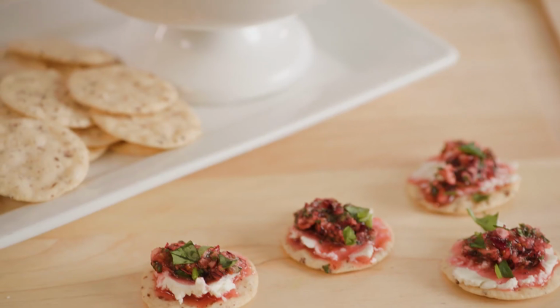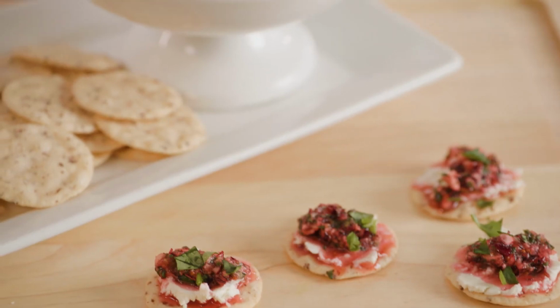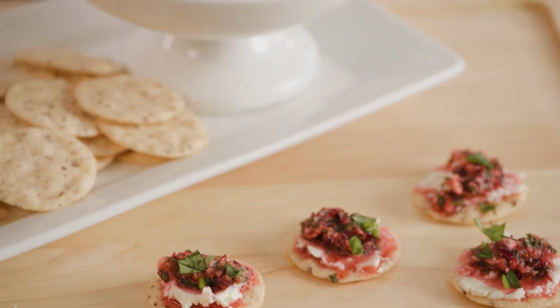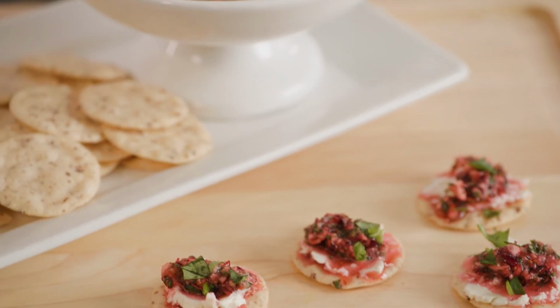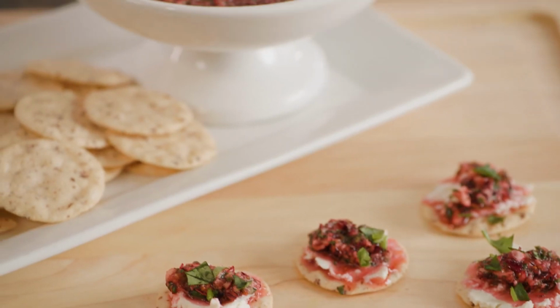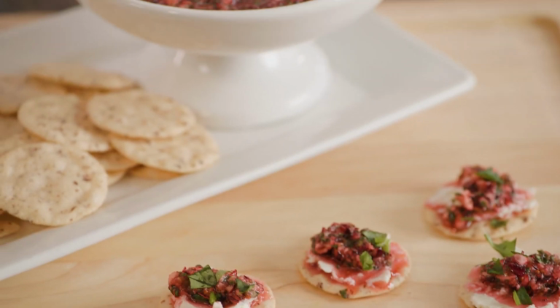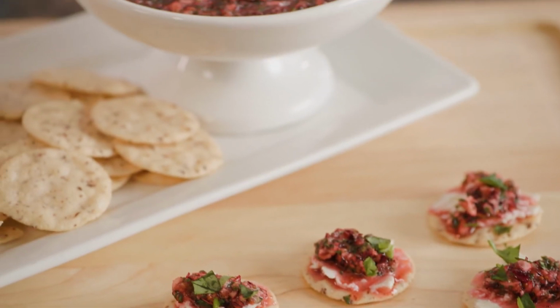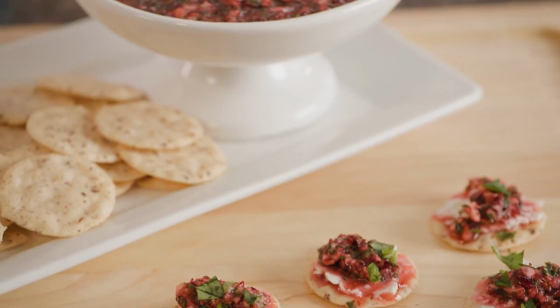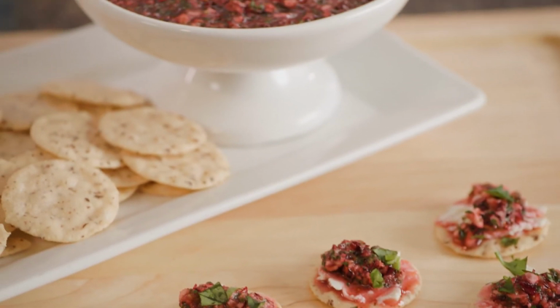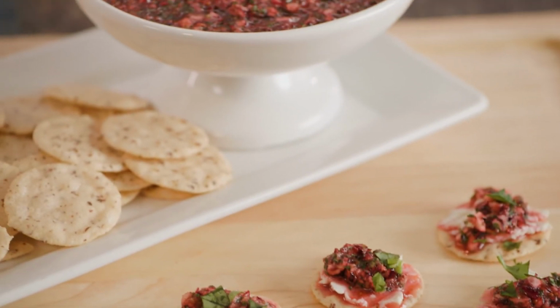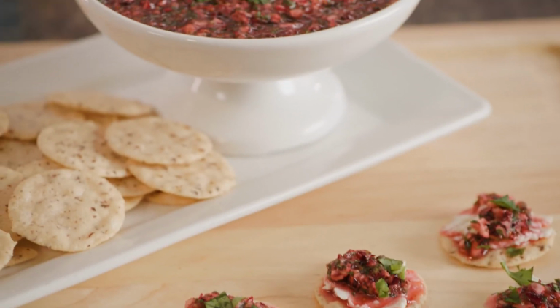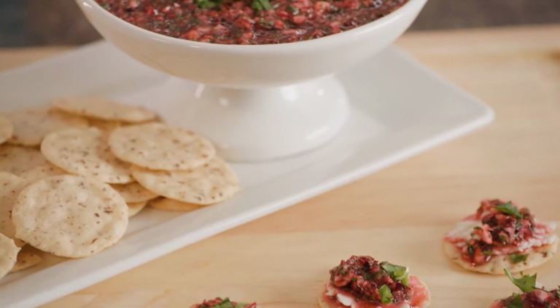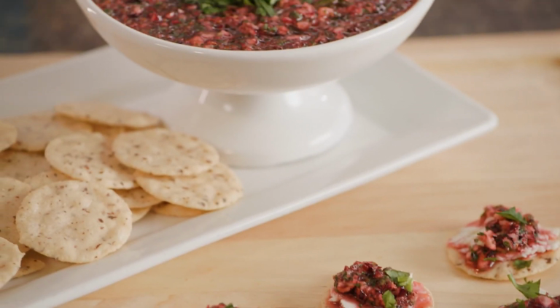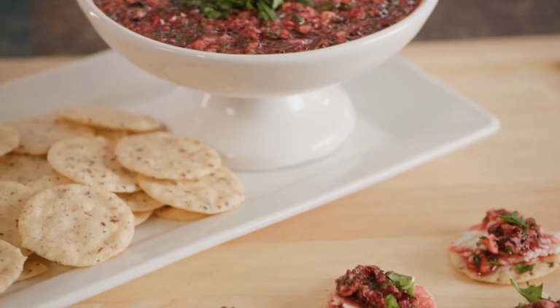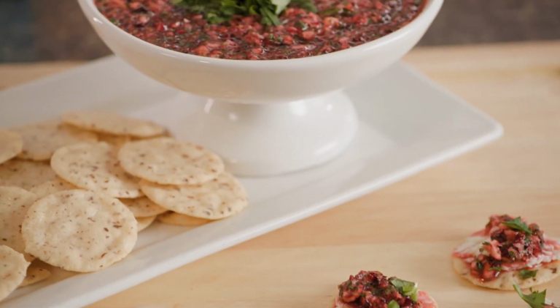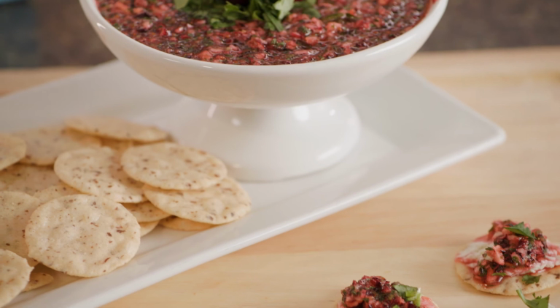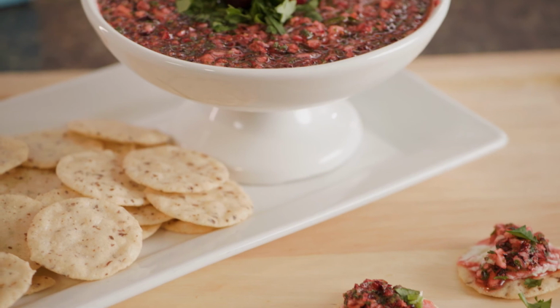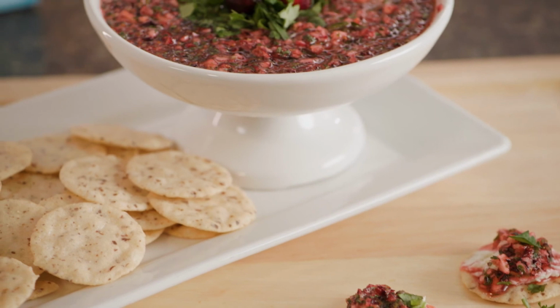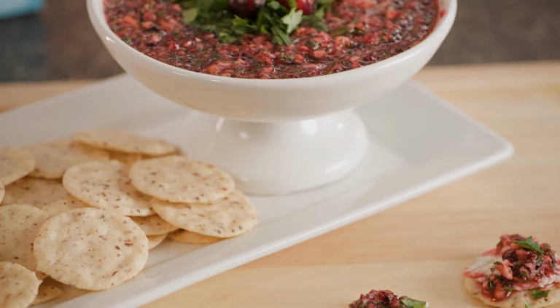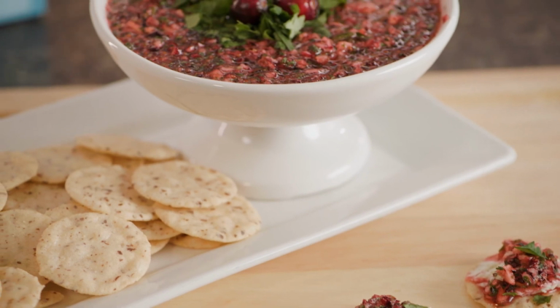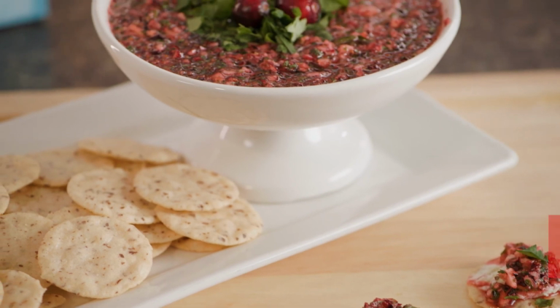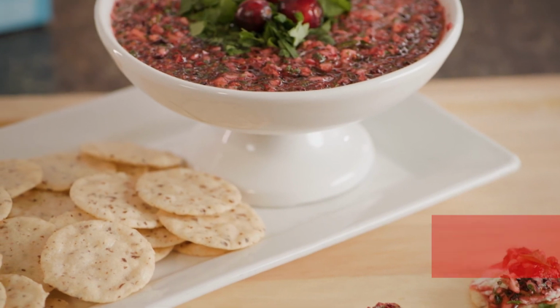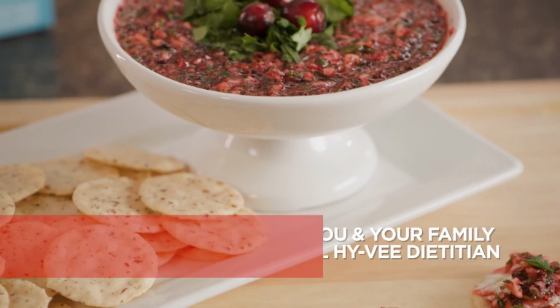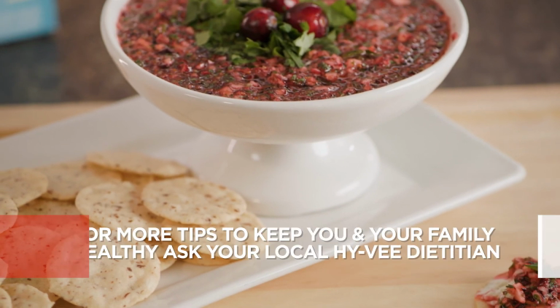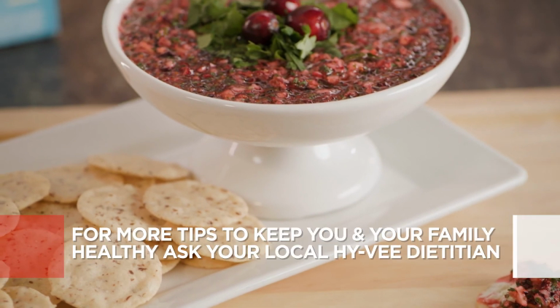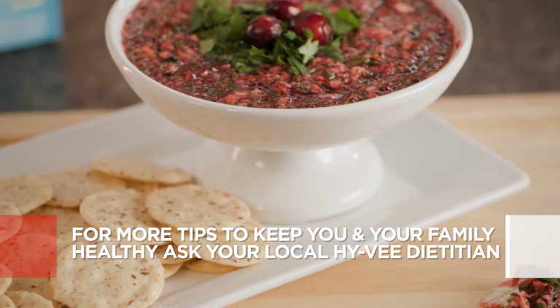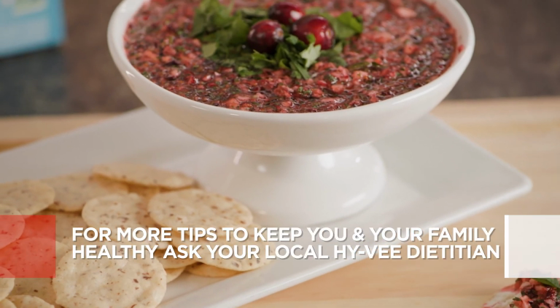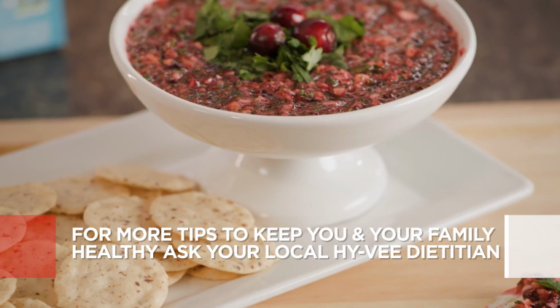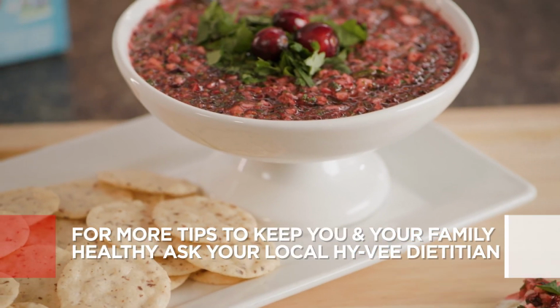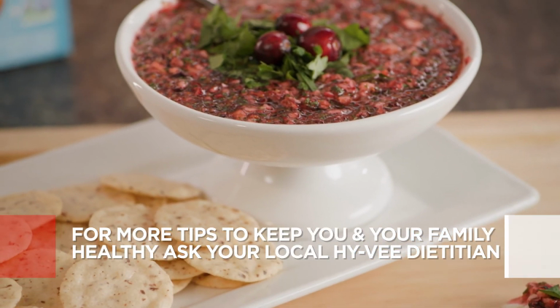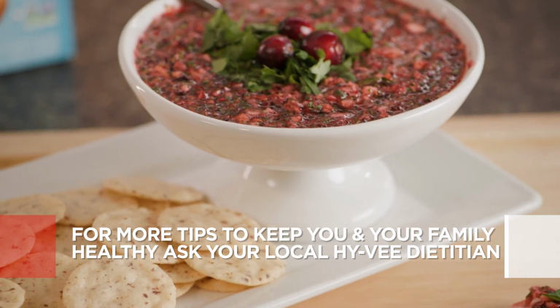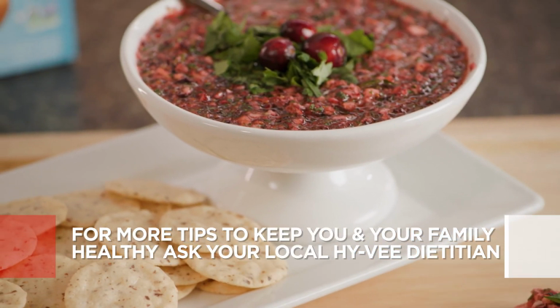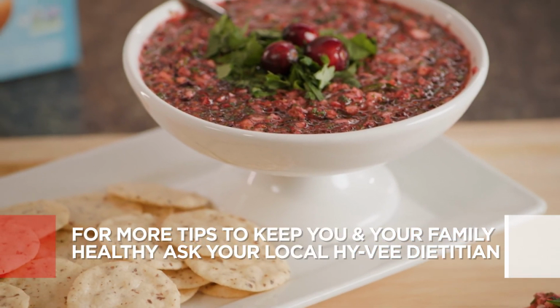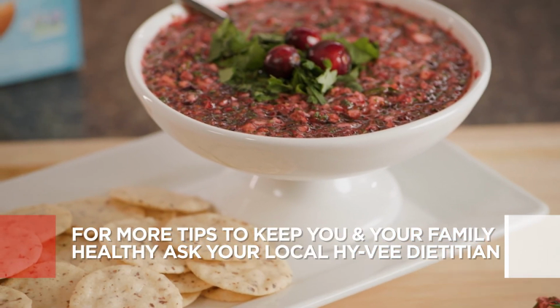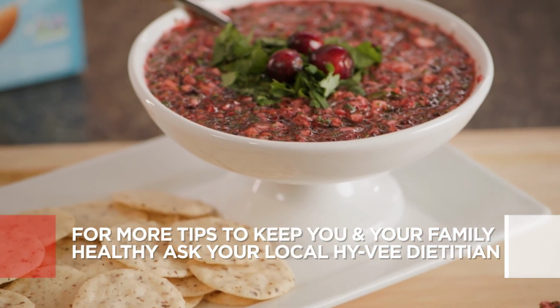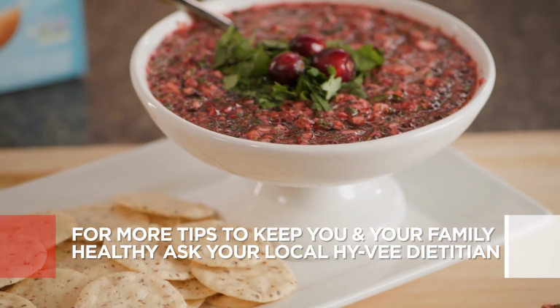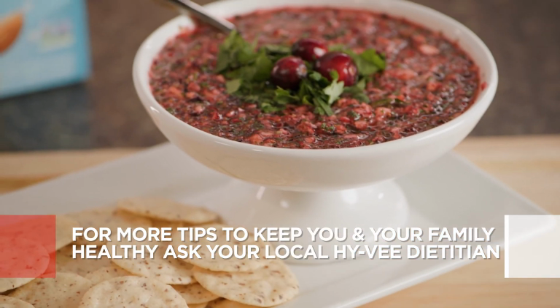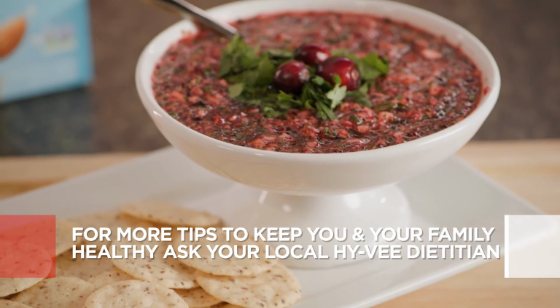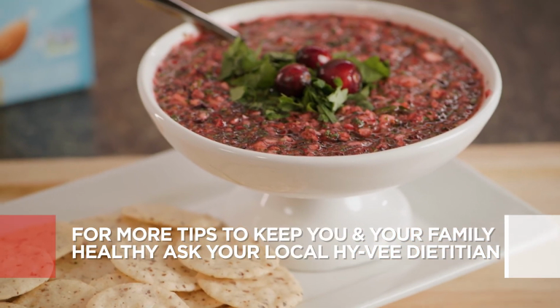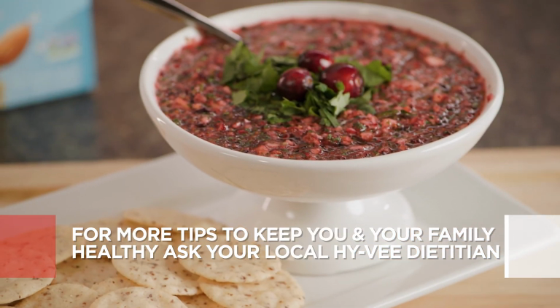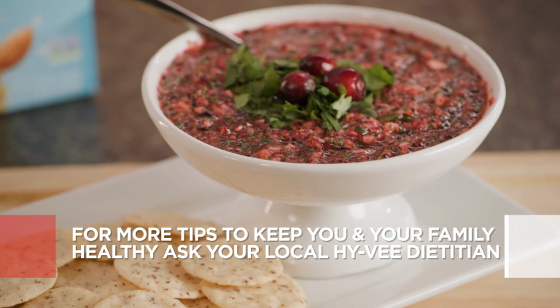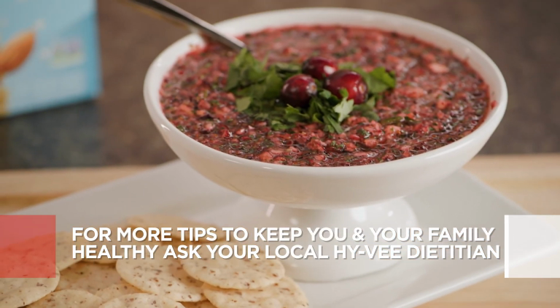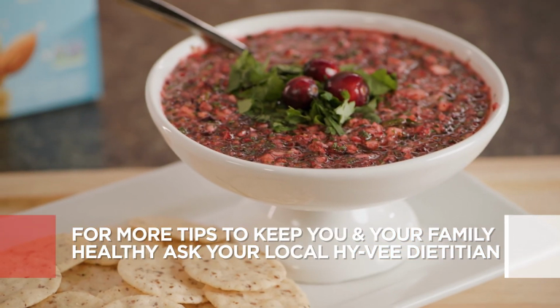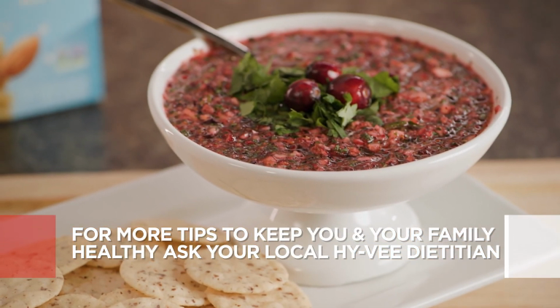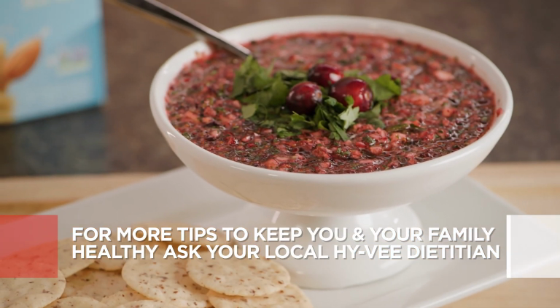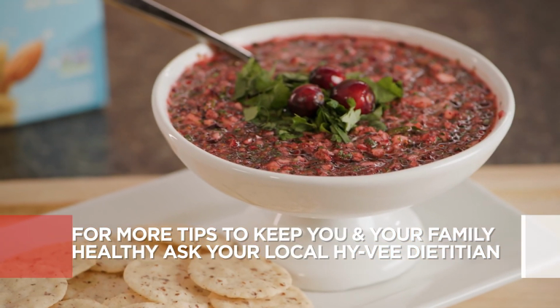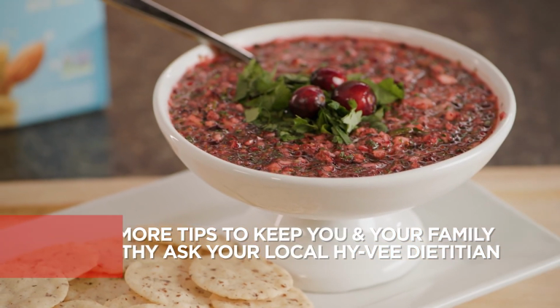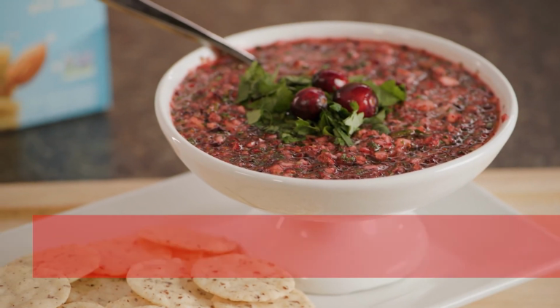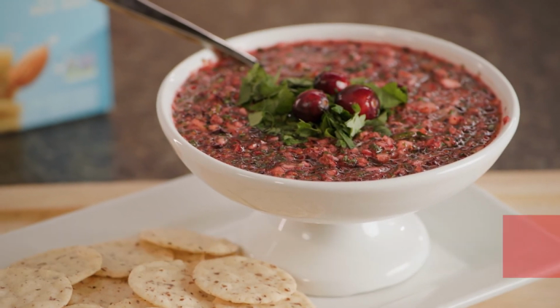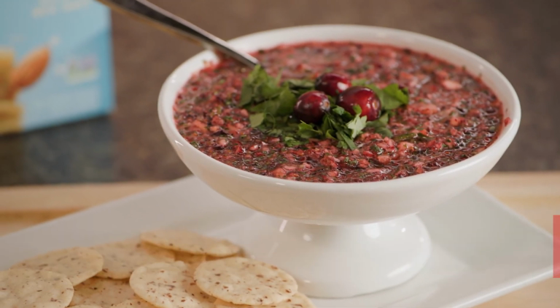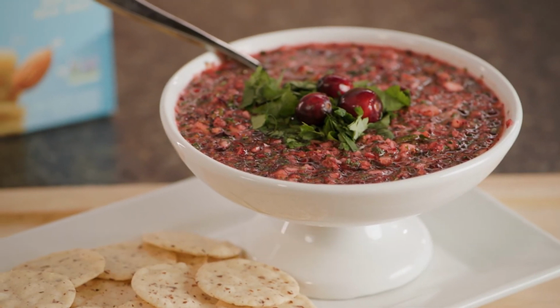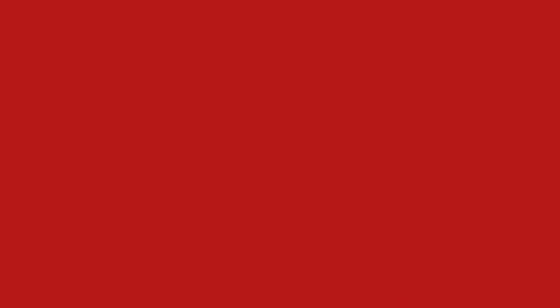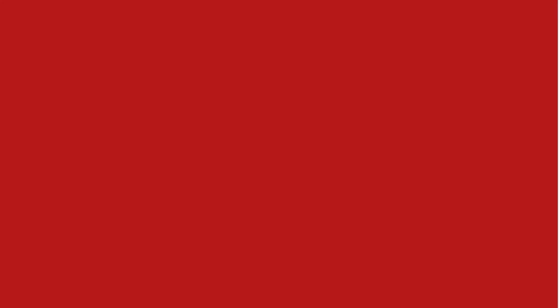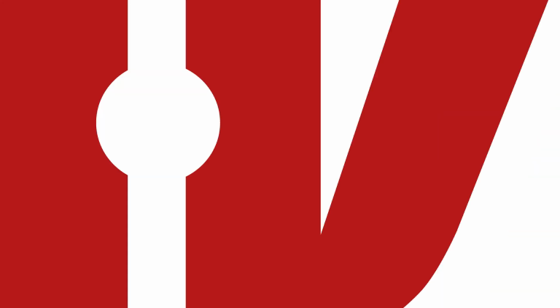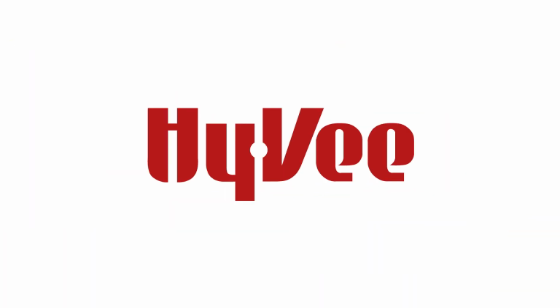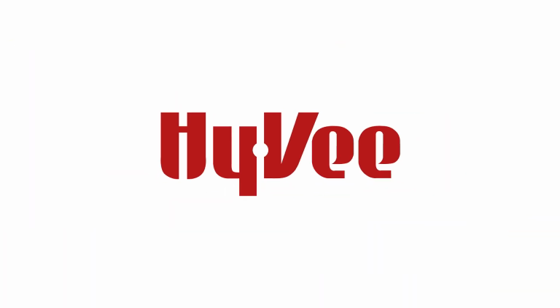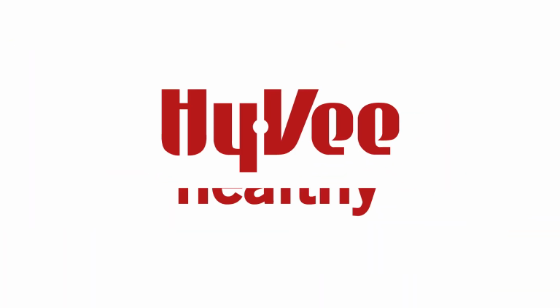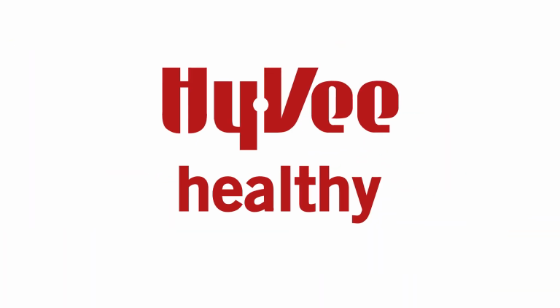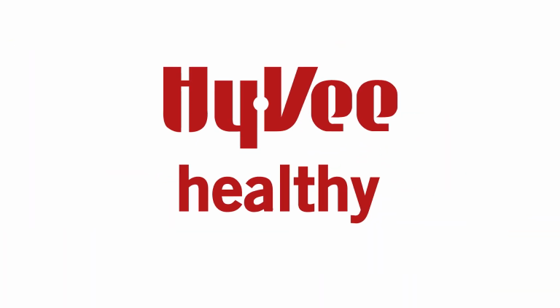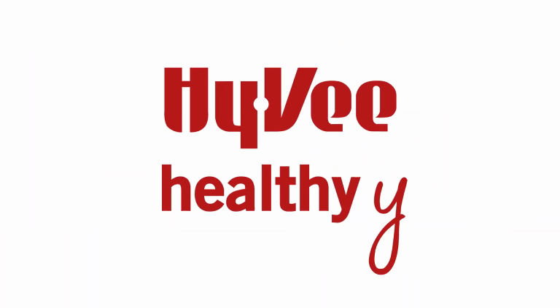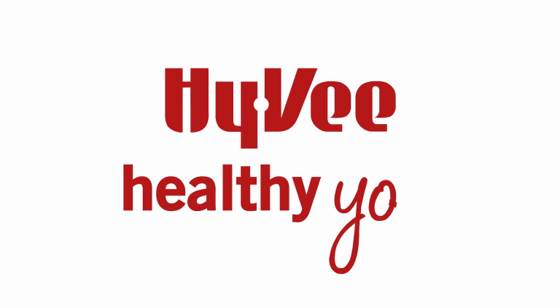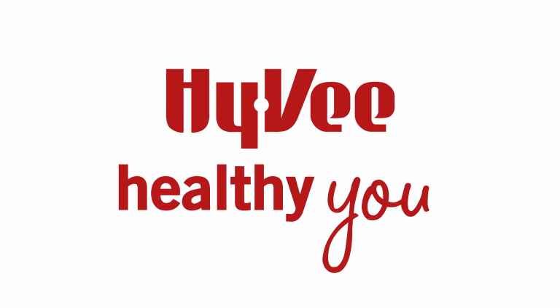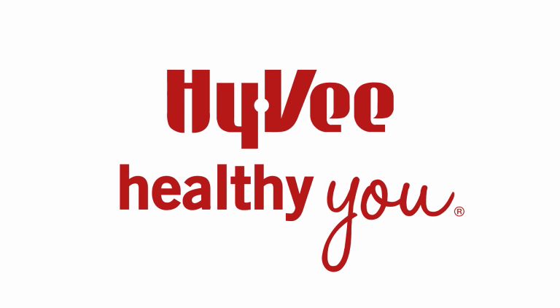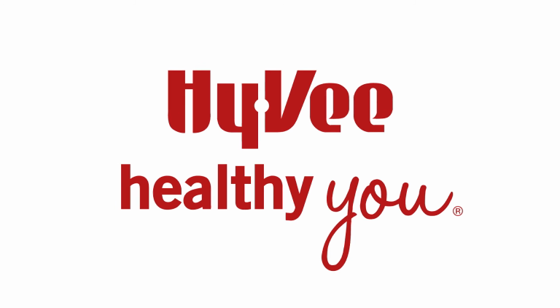And remember, you can always connect virtually with your local Hy-Vee dietitian at Hy-Vee.com/health.